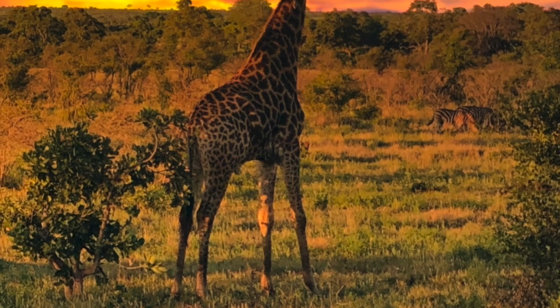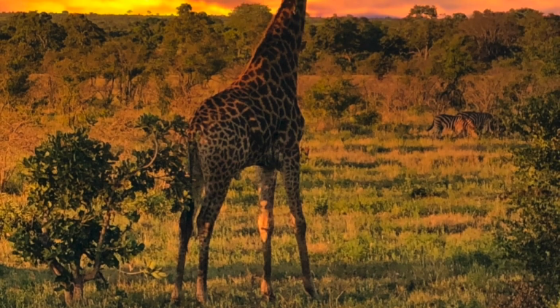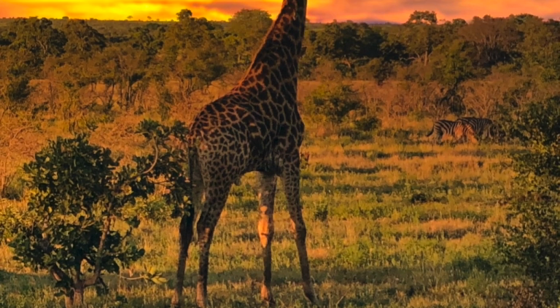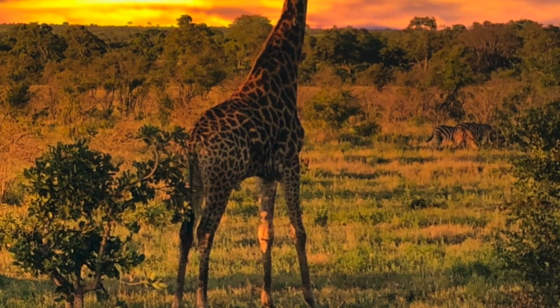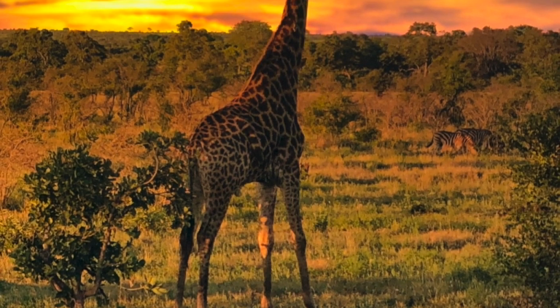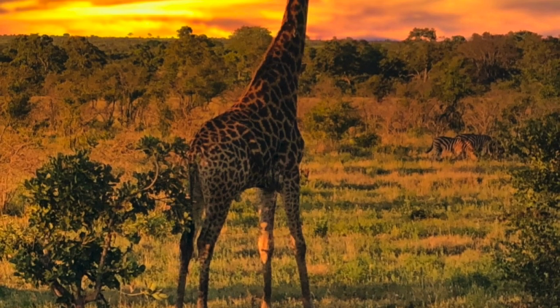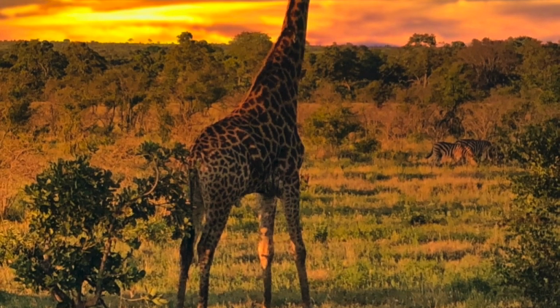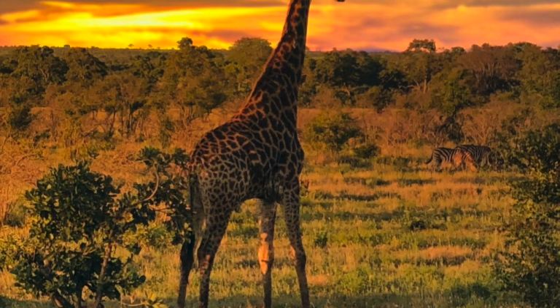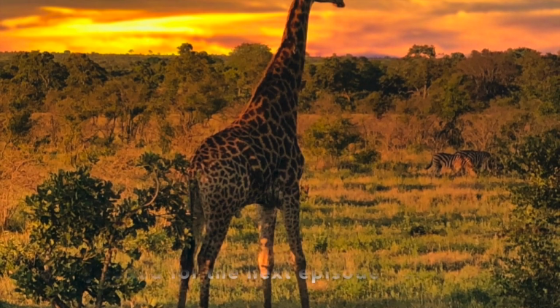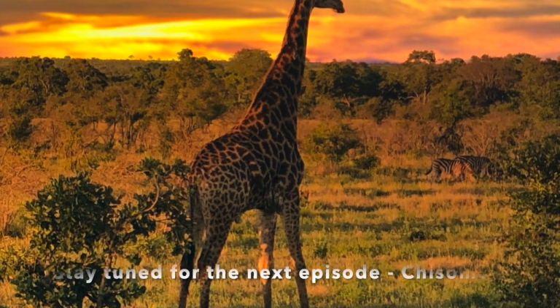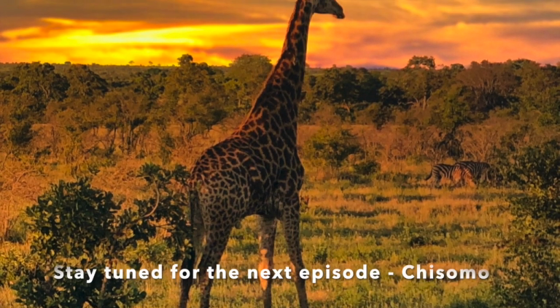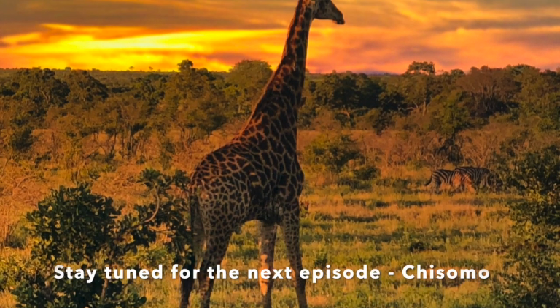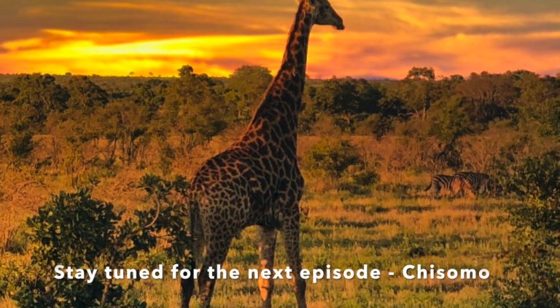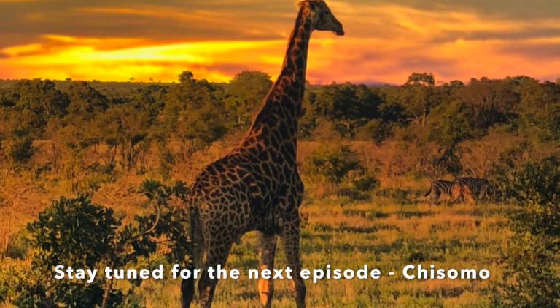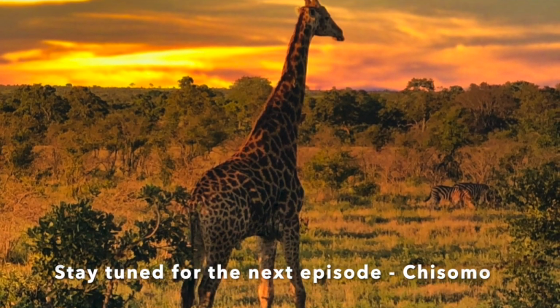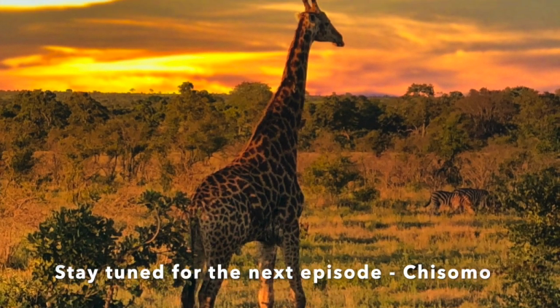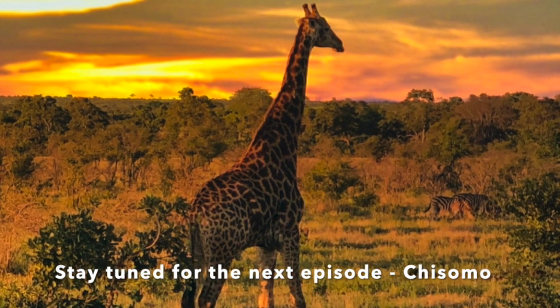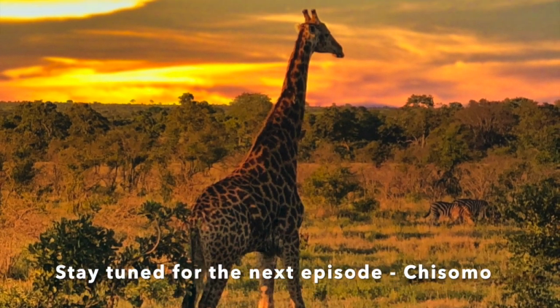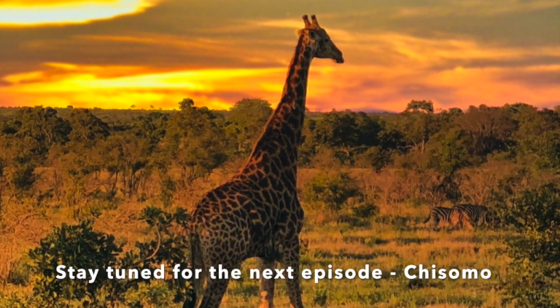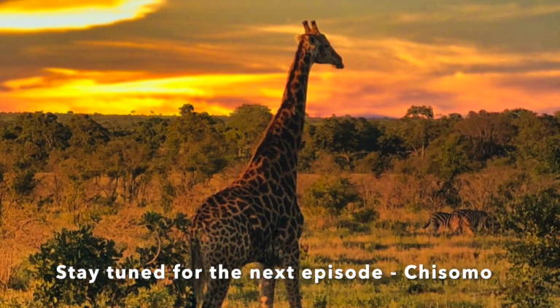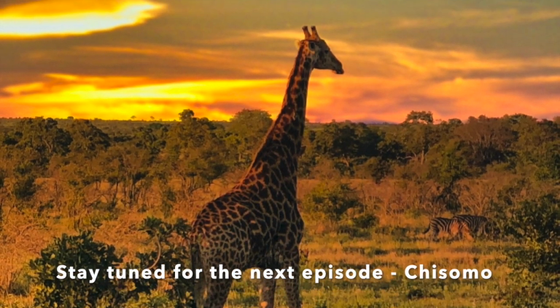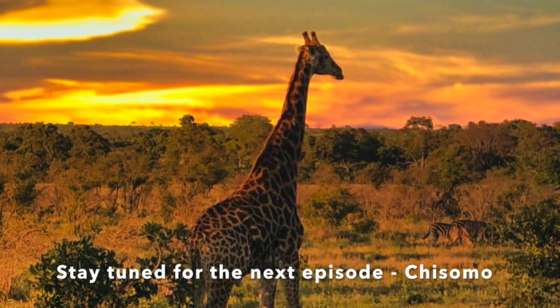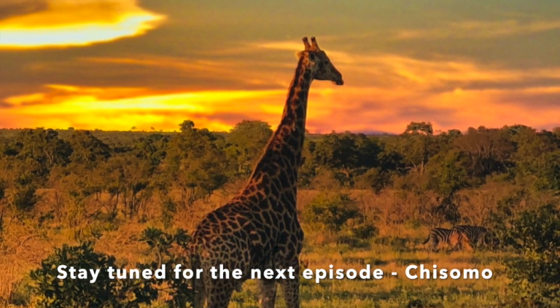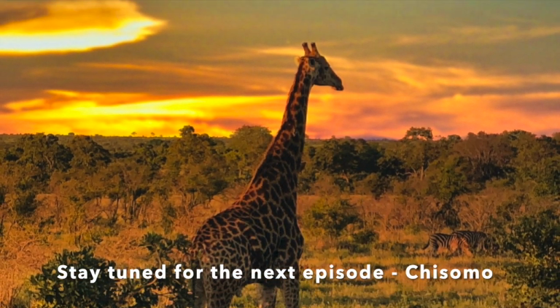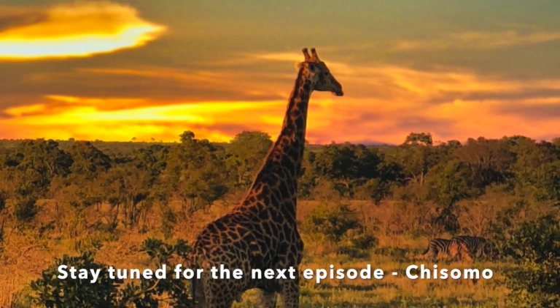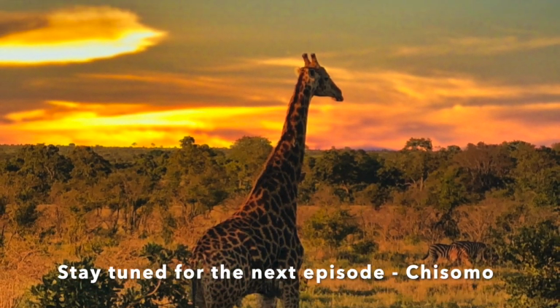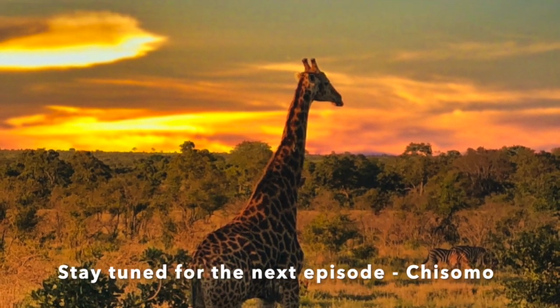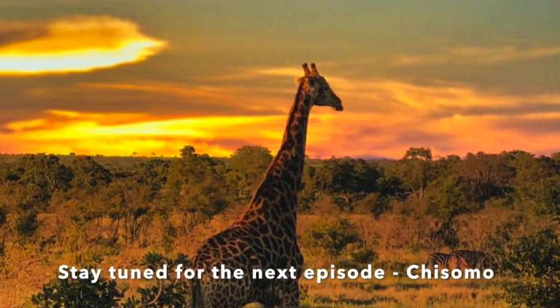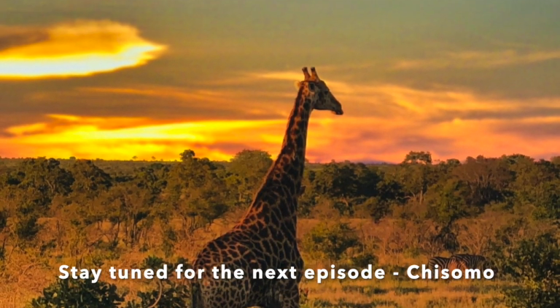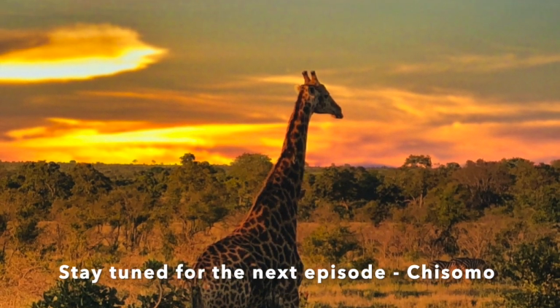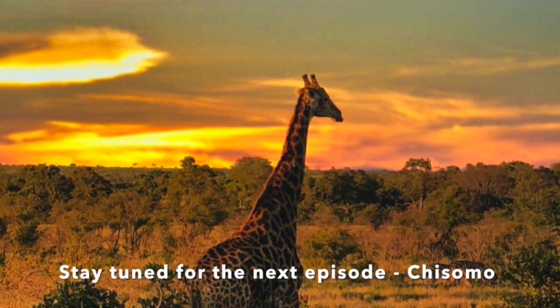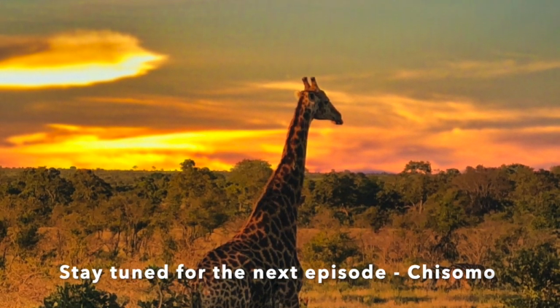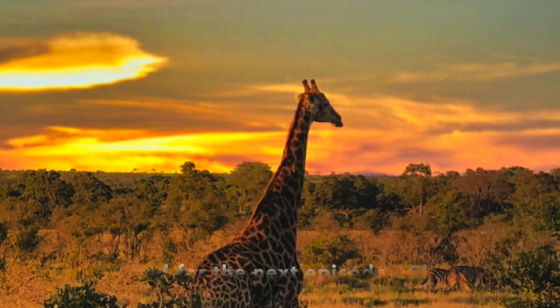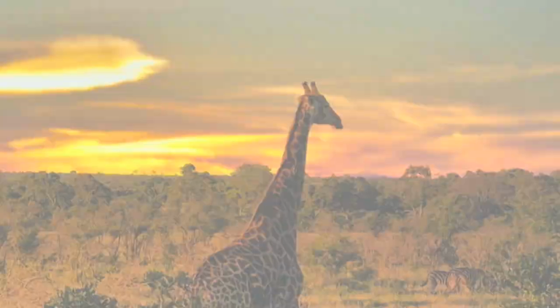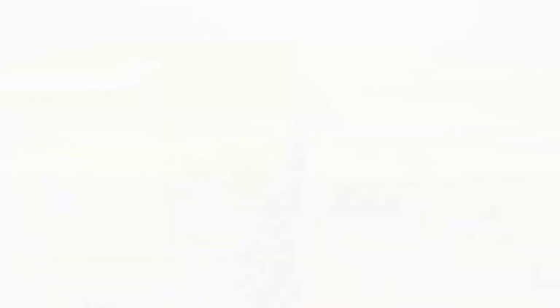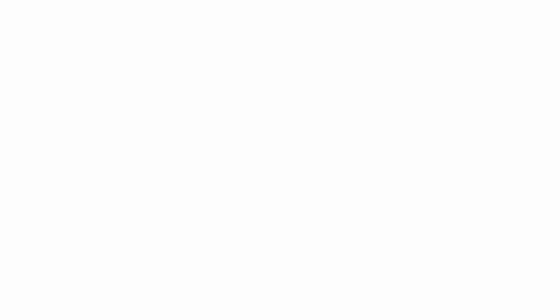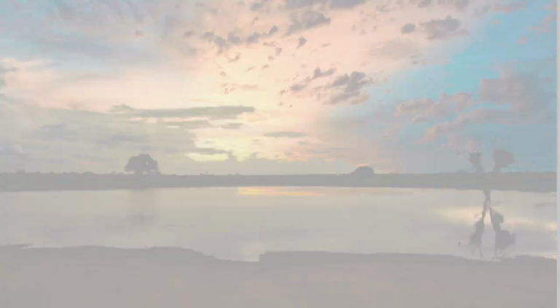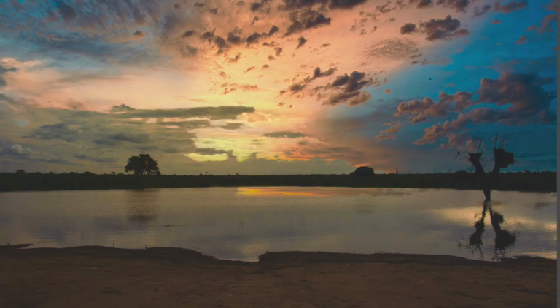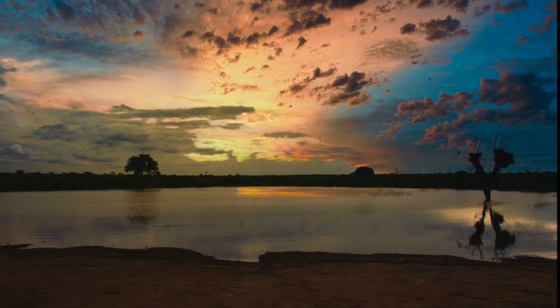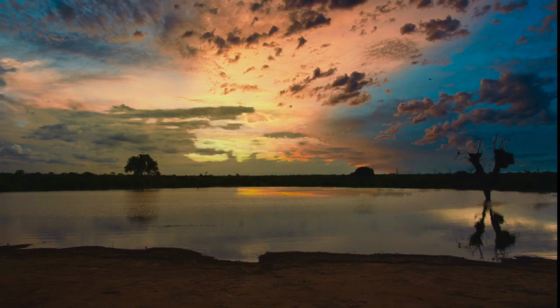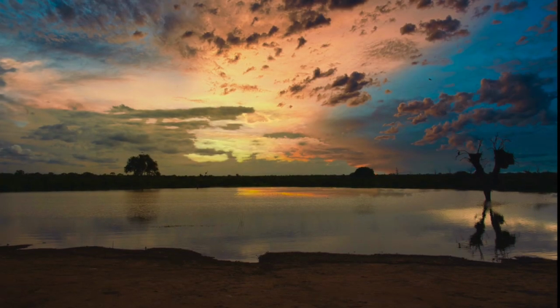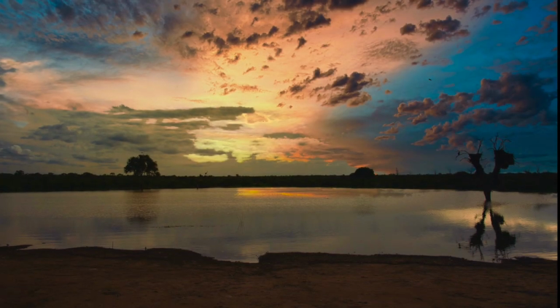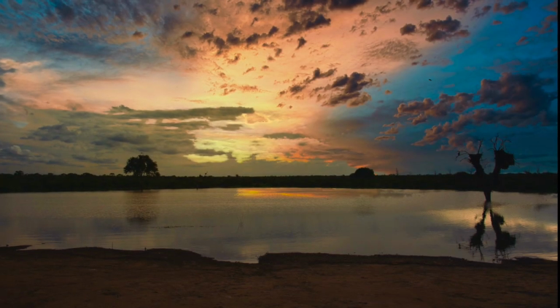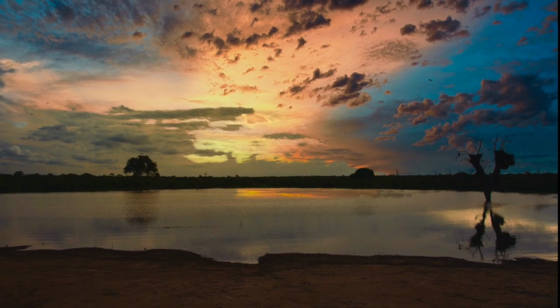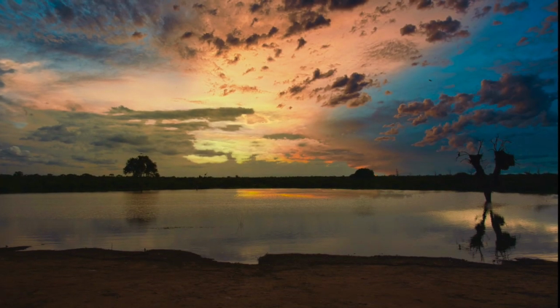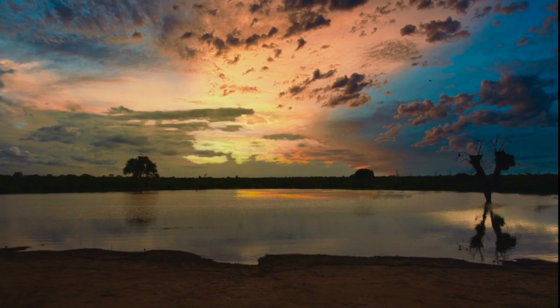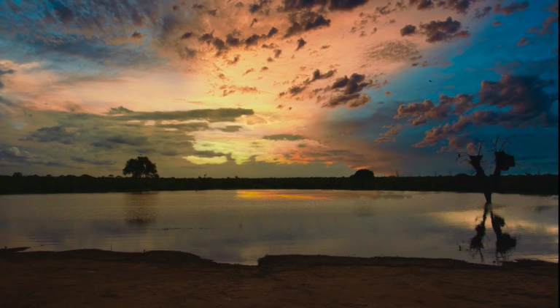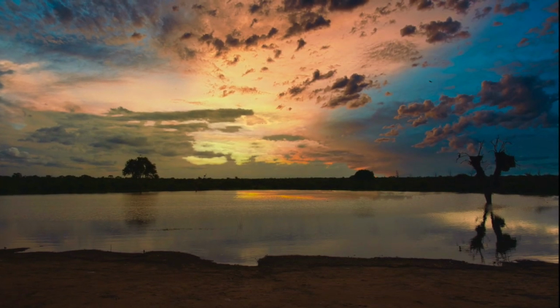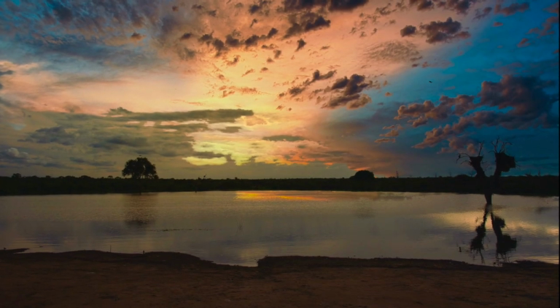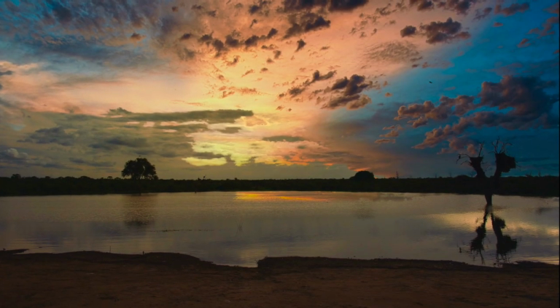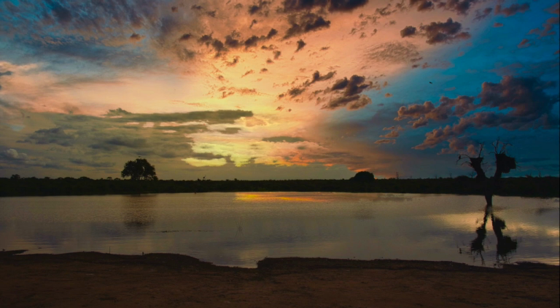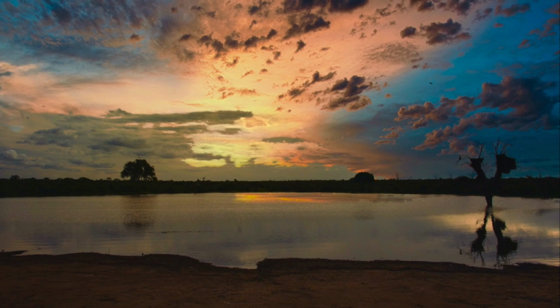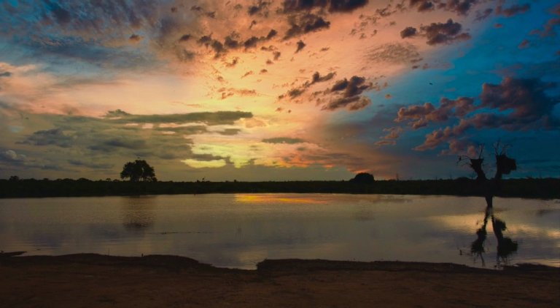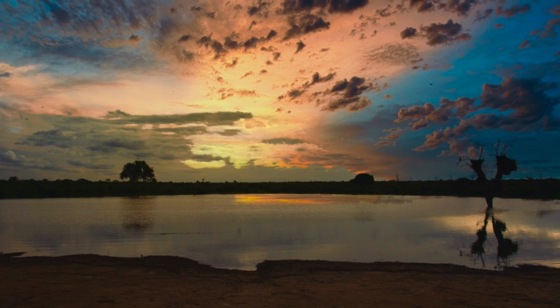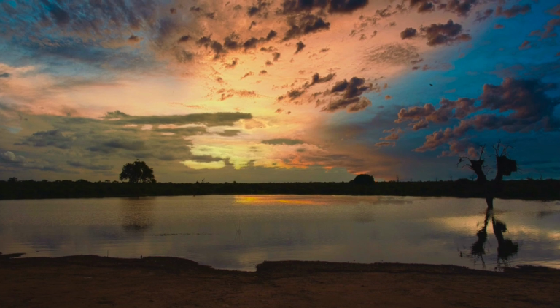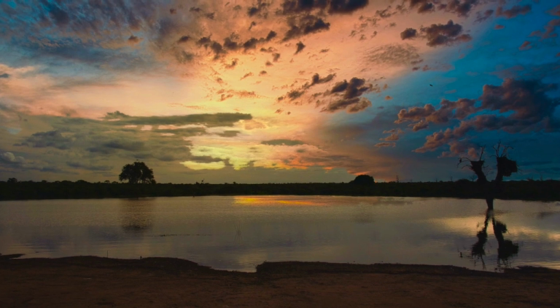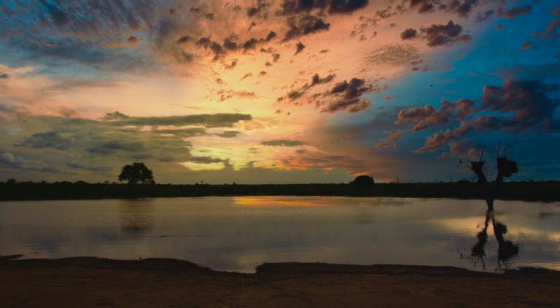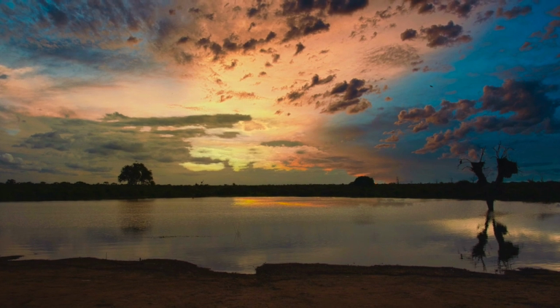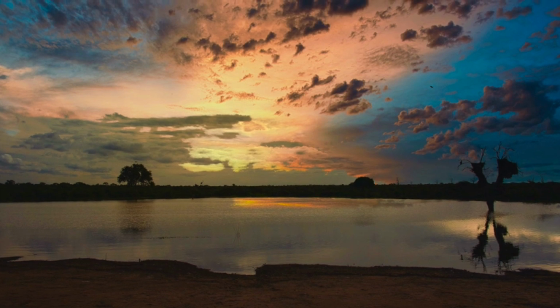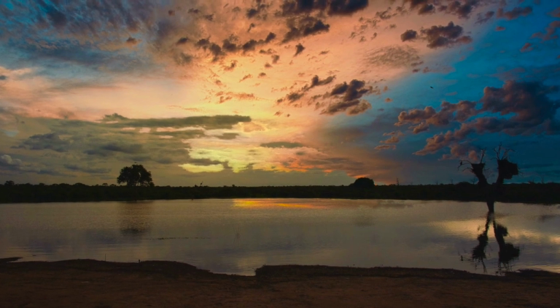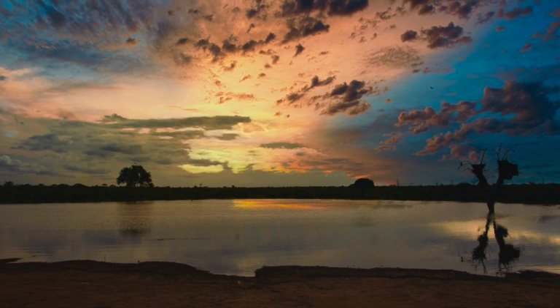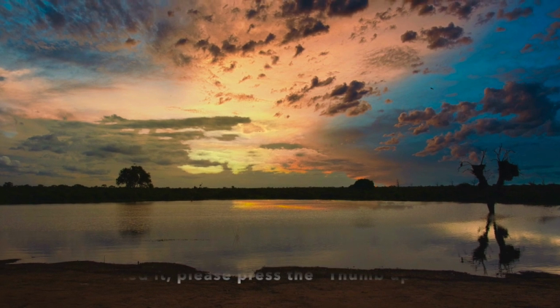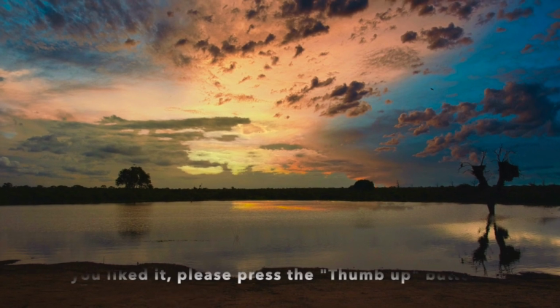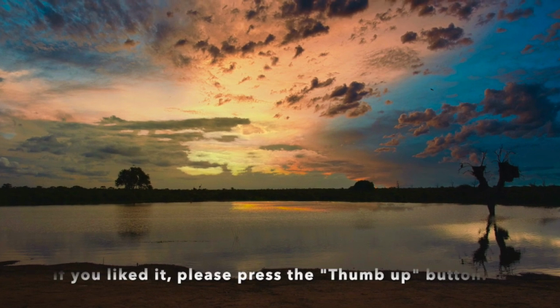We all absolutely loved staying at Kruger National Park. It will be in our memories forever. Thank you so much for being here with us!